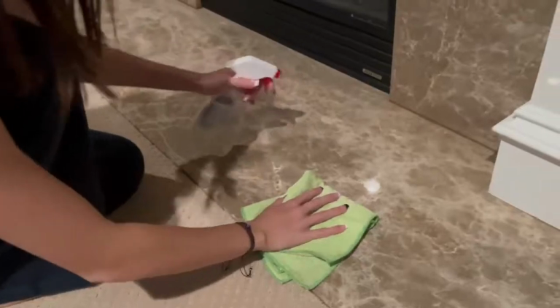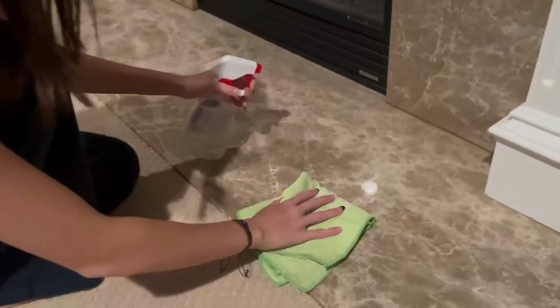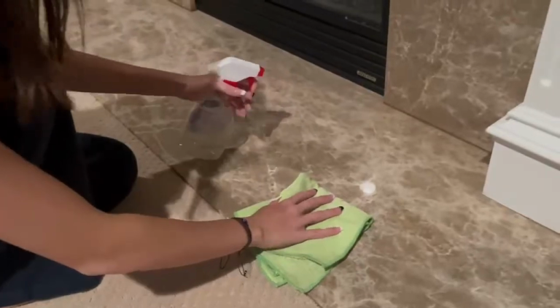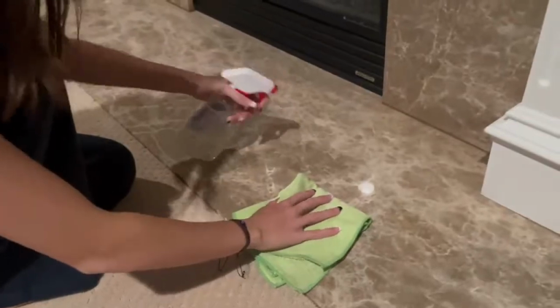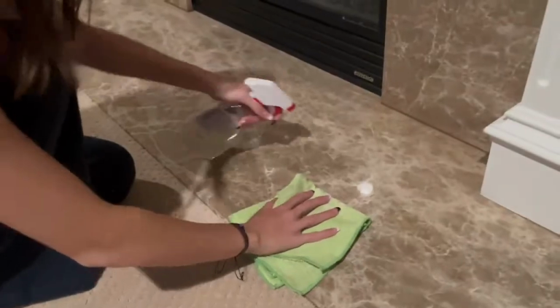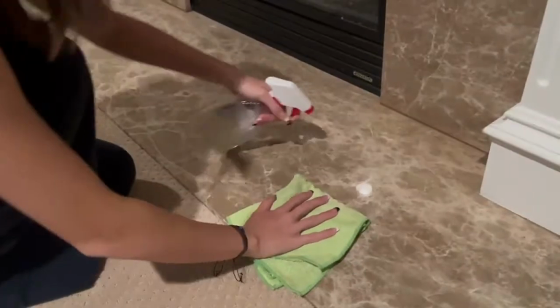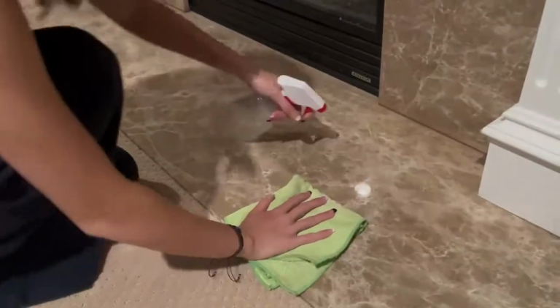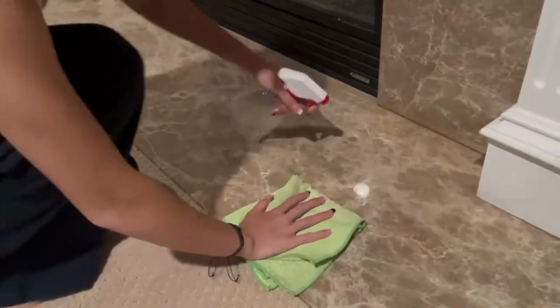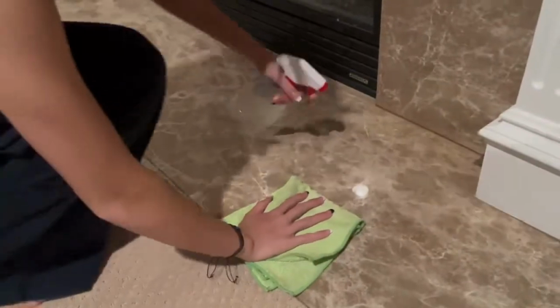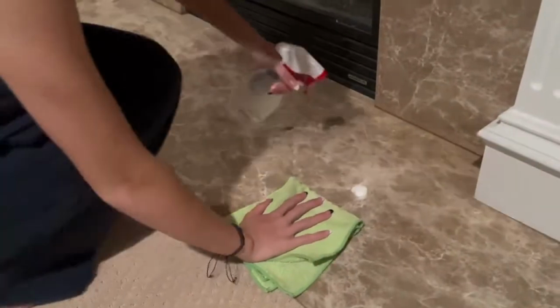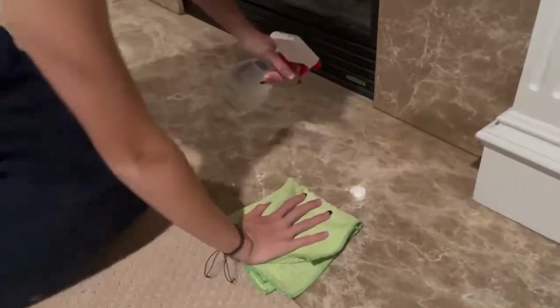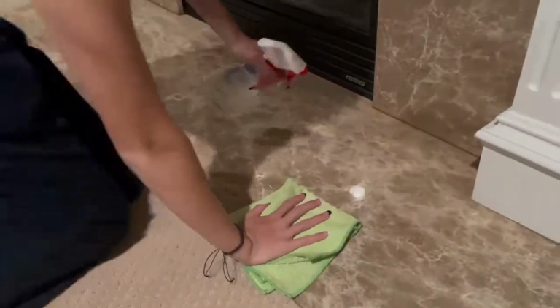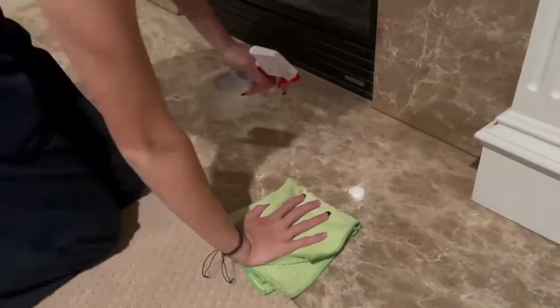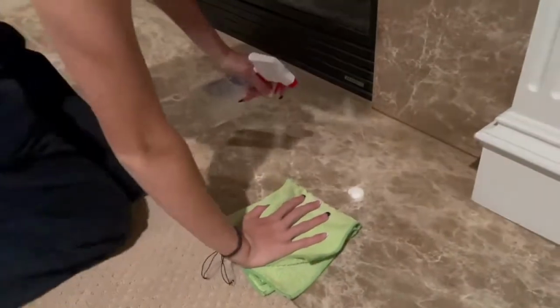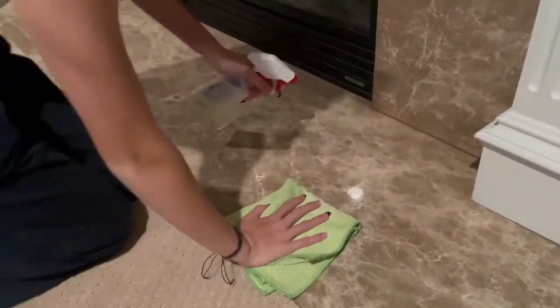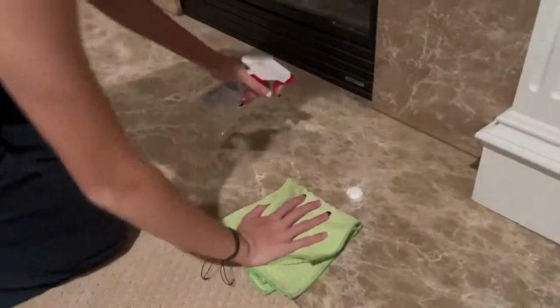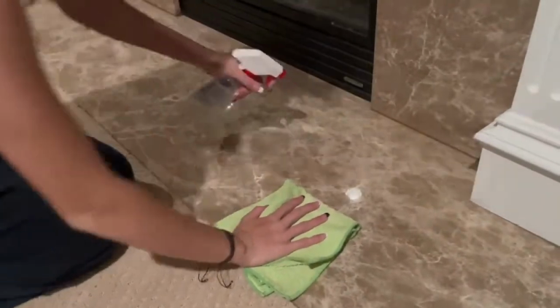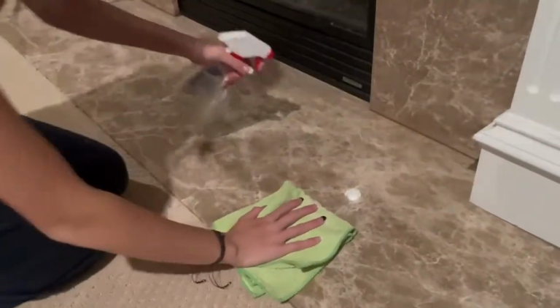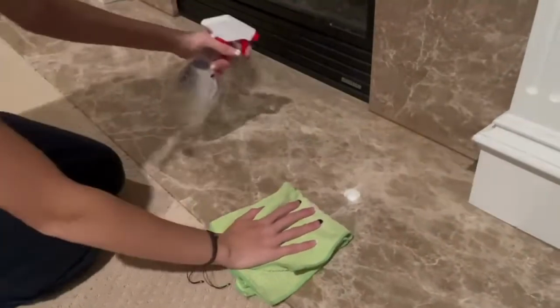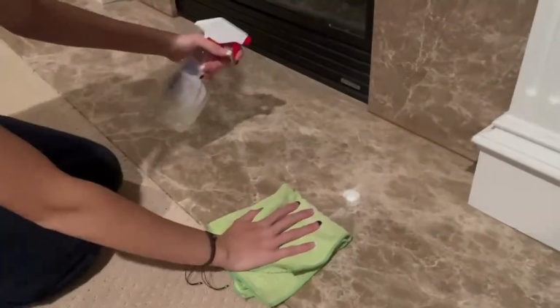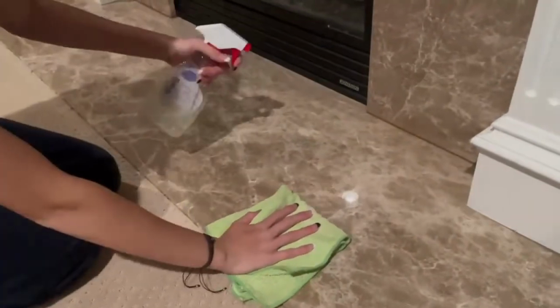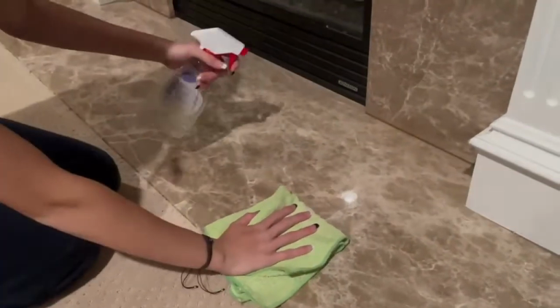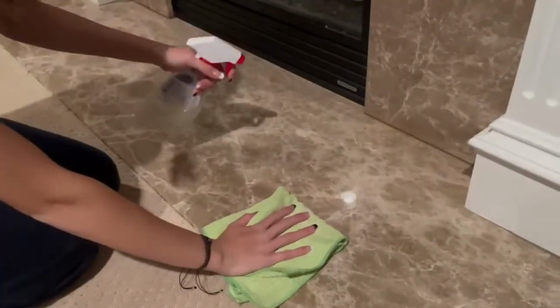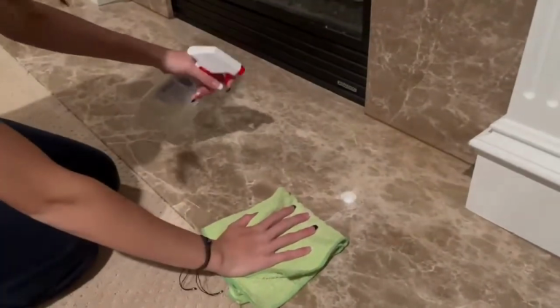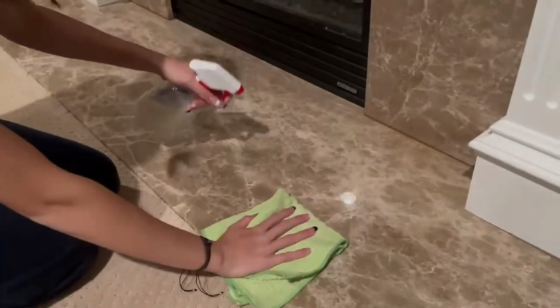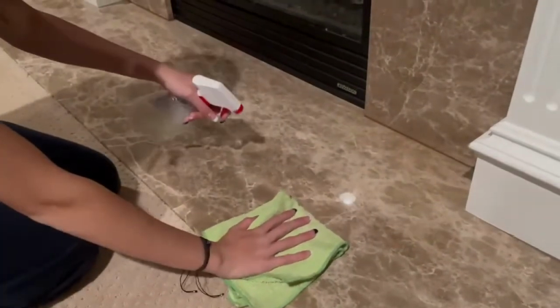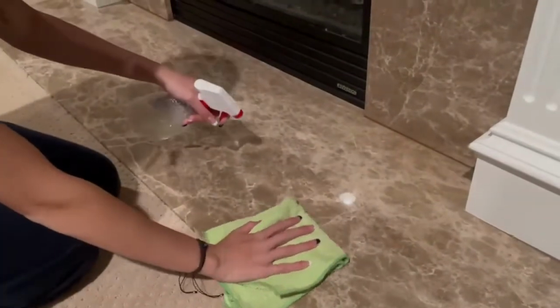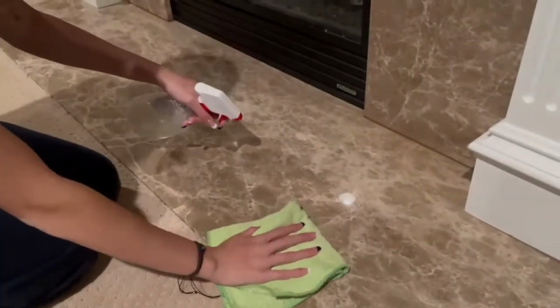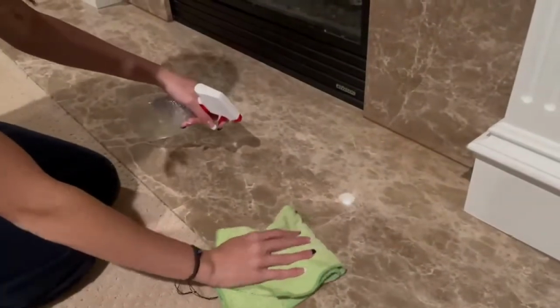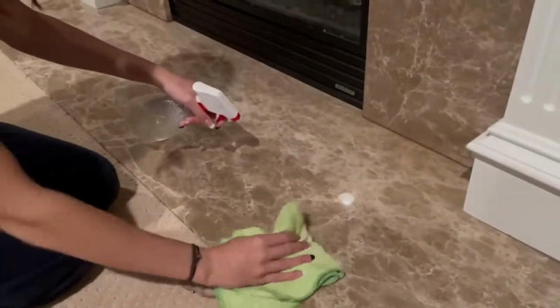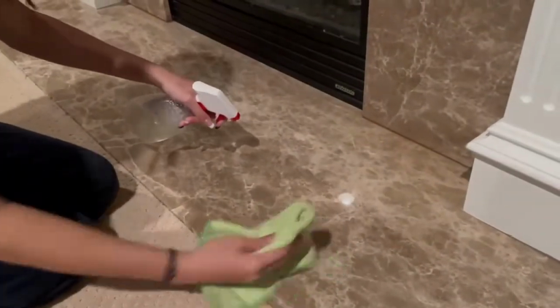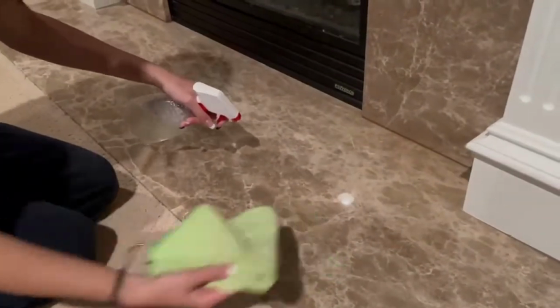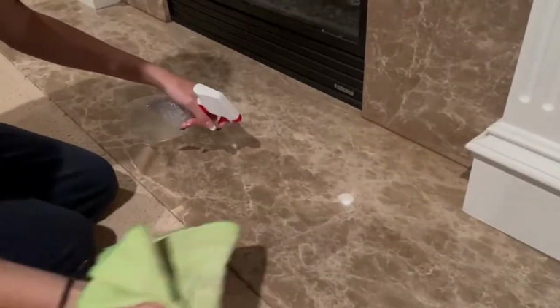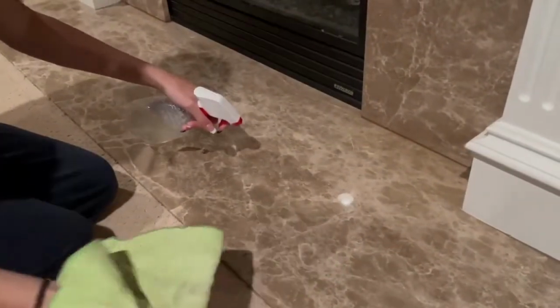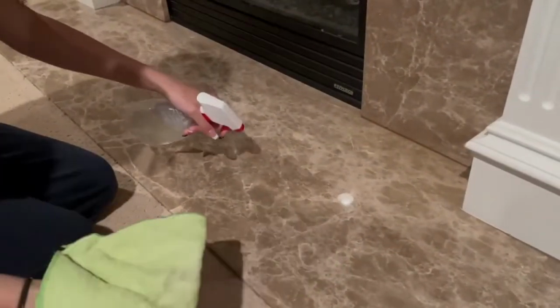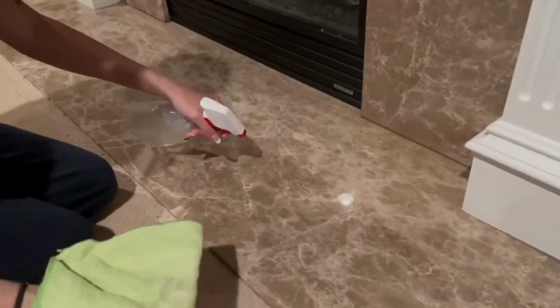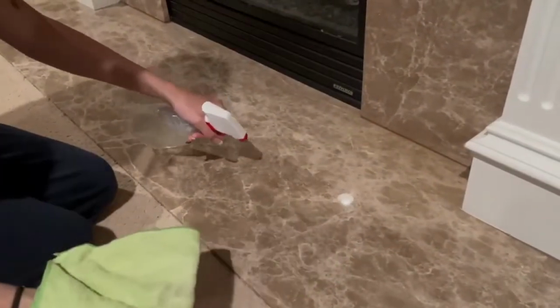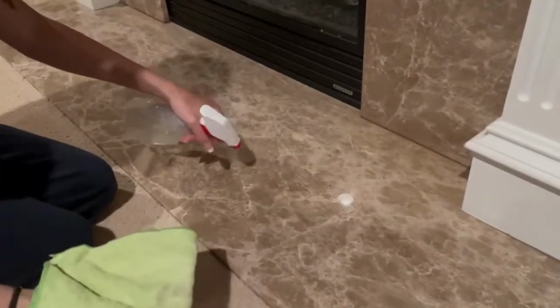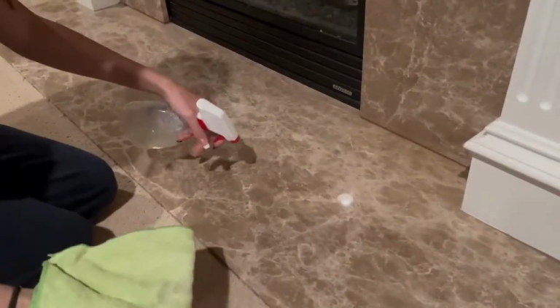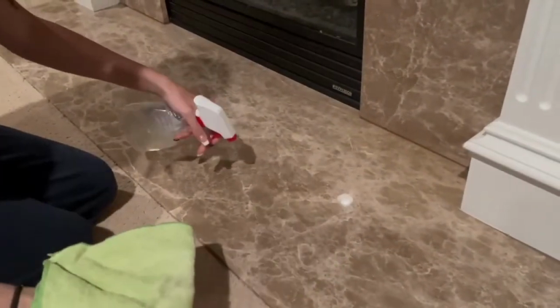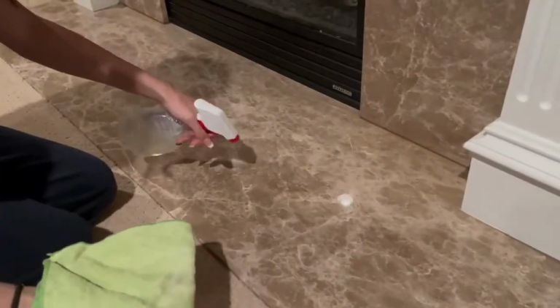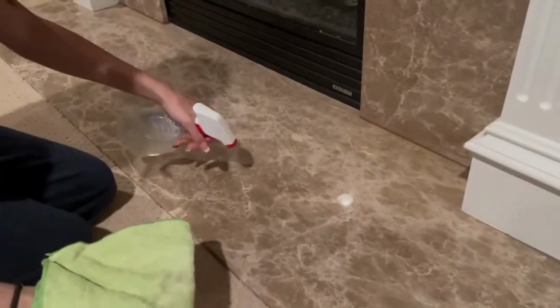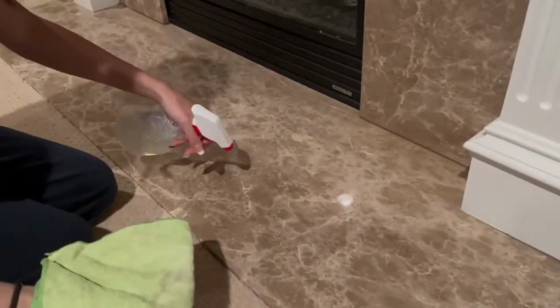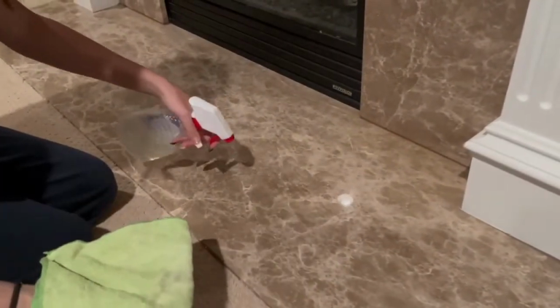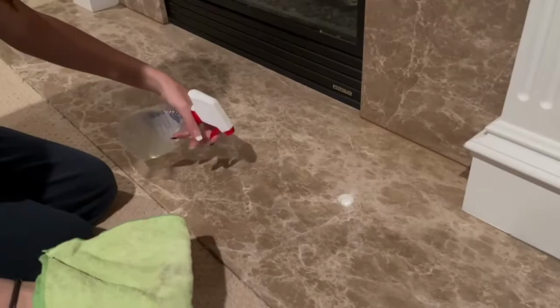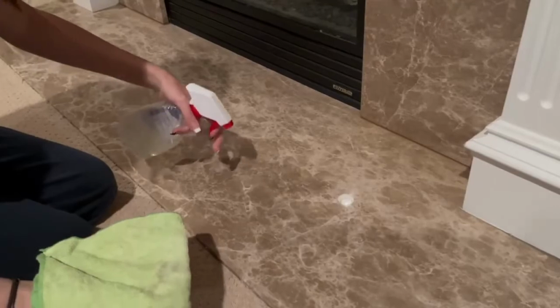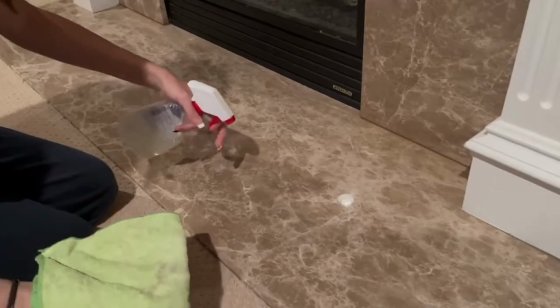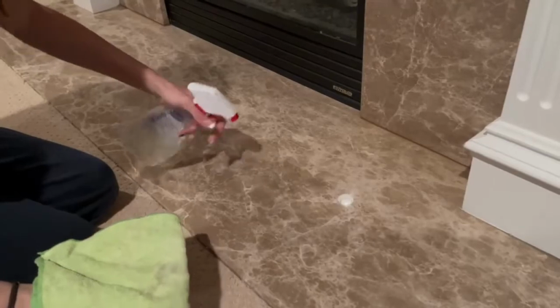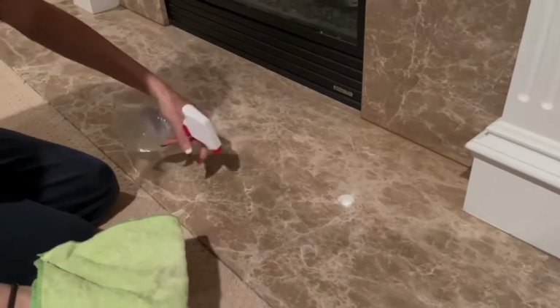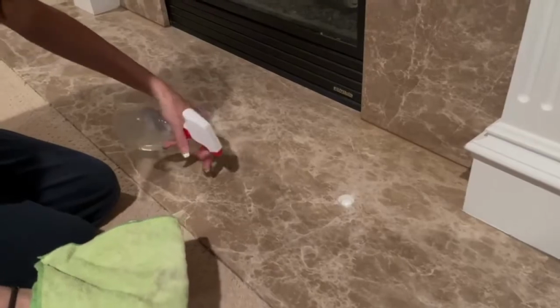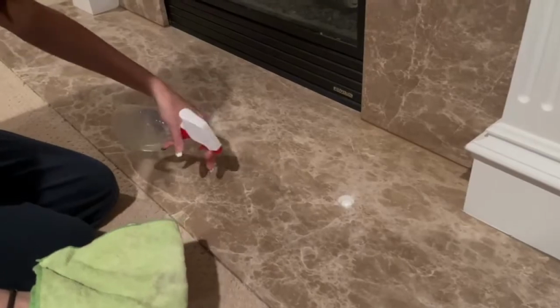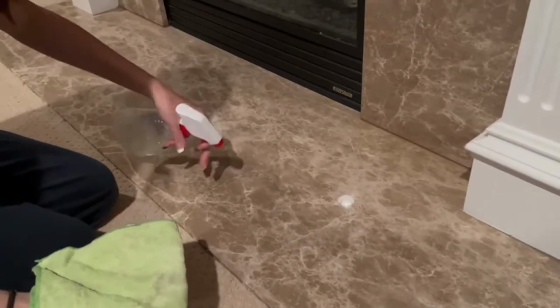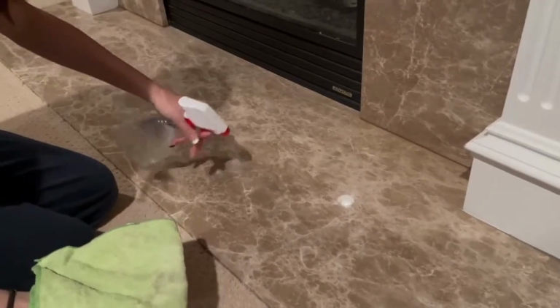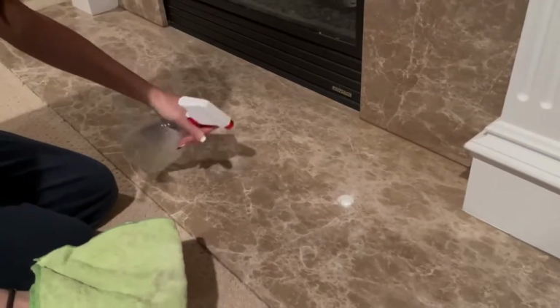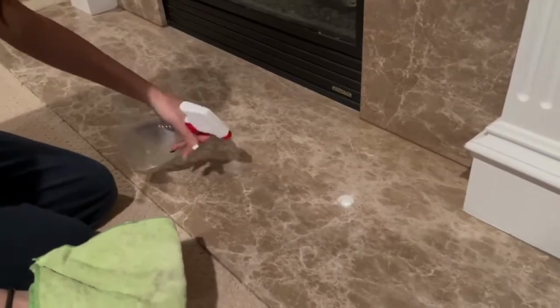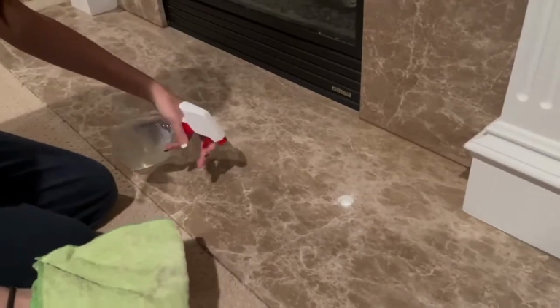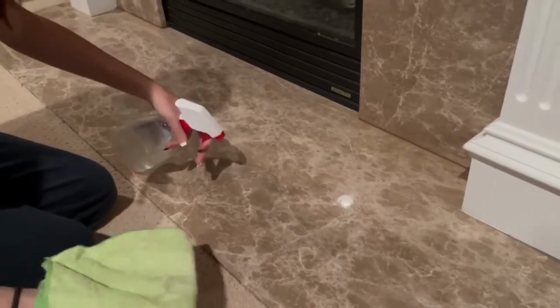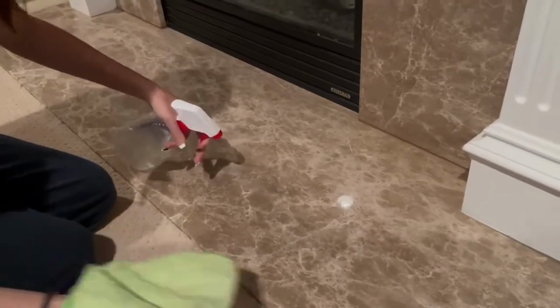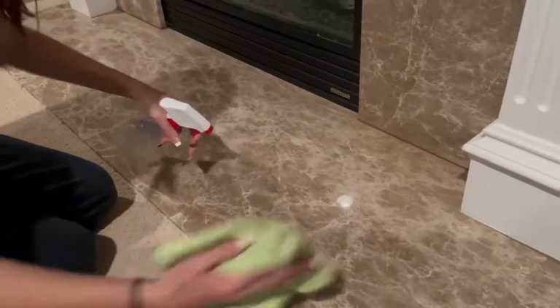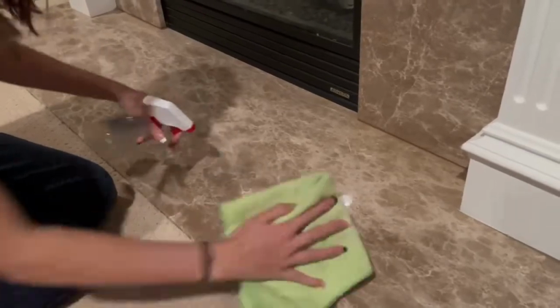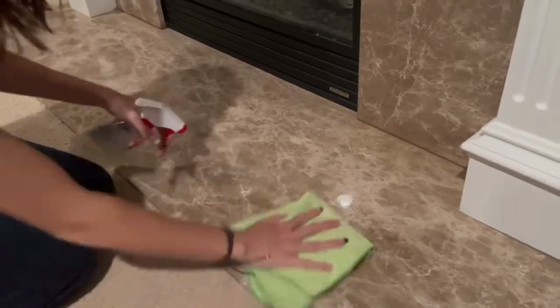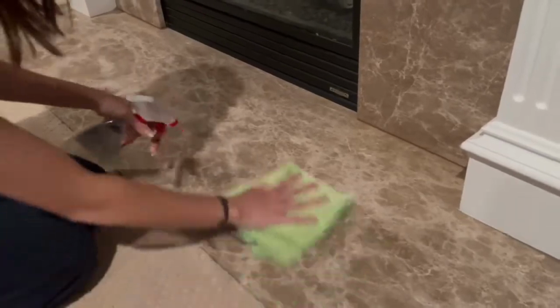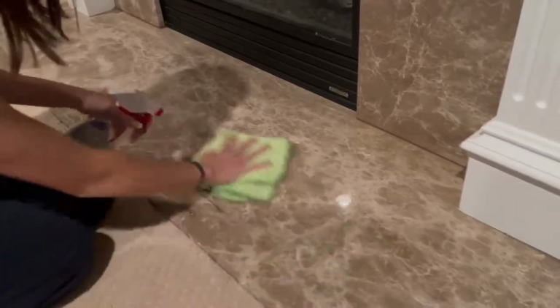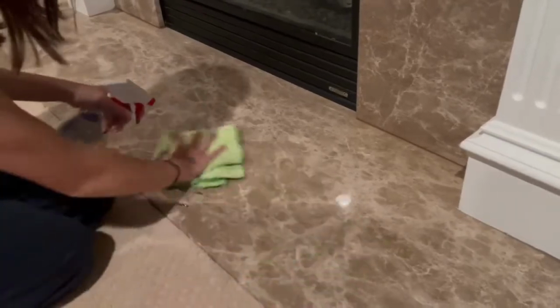April showers bring May flowers, and with spring comes spring cleaning. Here are five of the yuckiest things you may not think to clean.